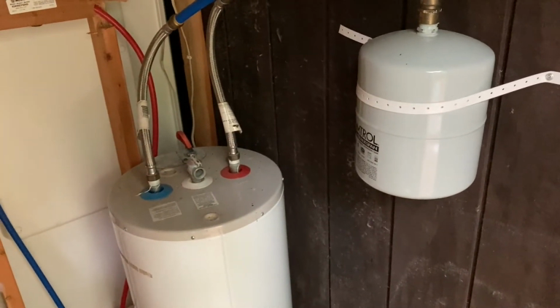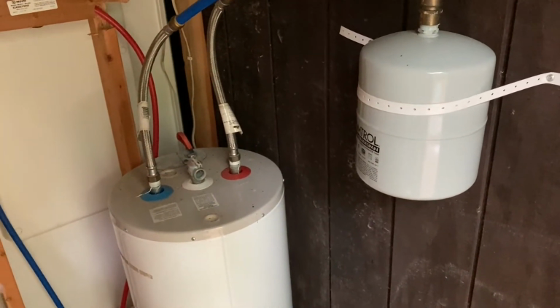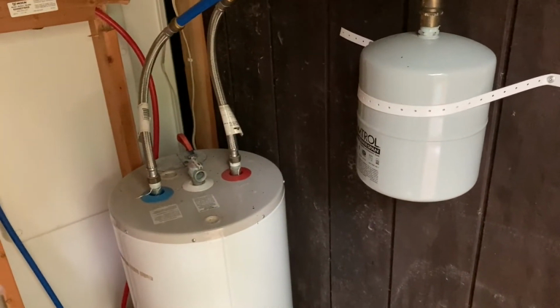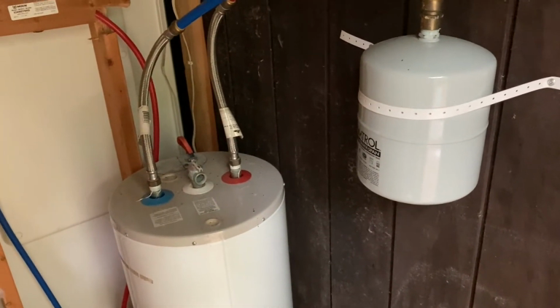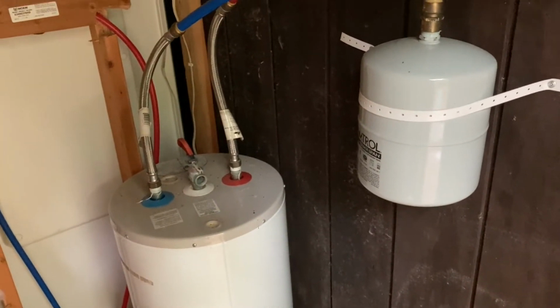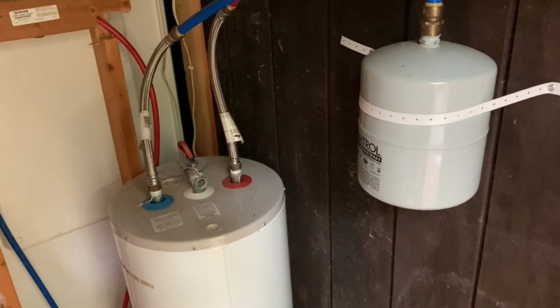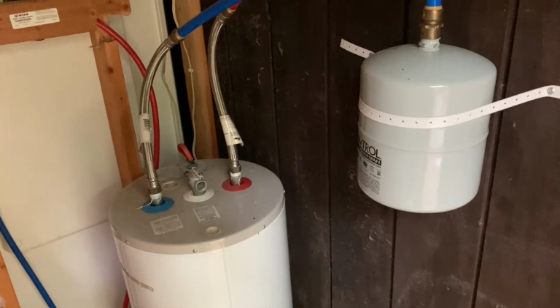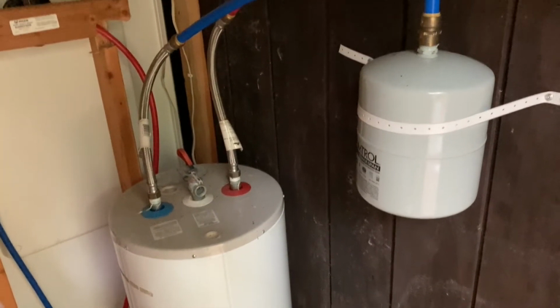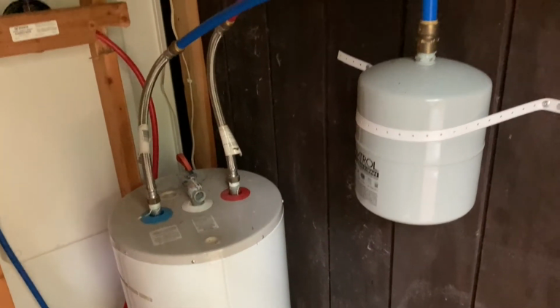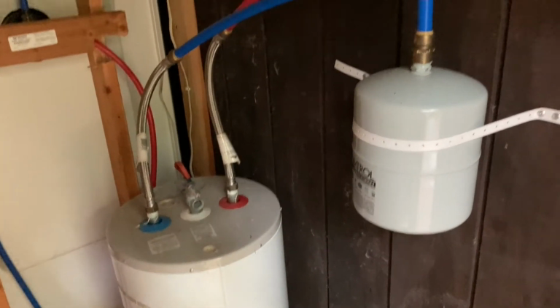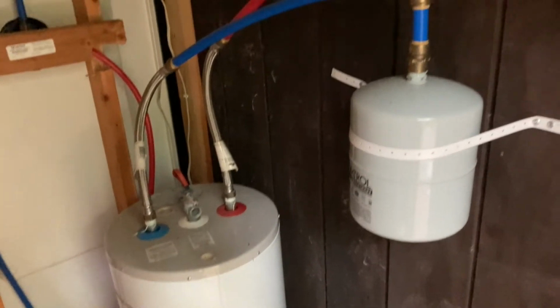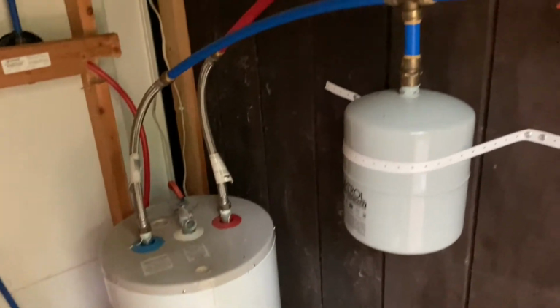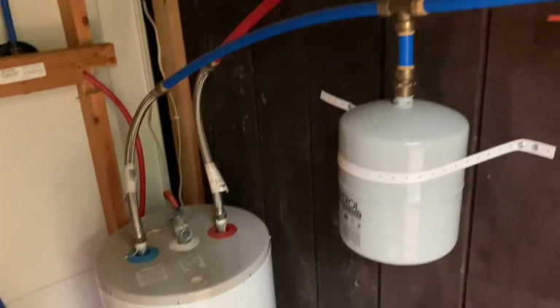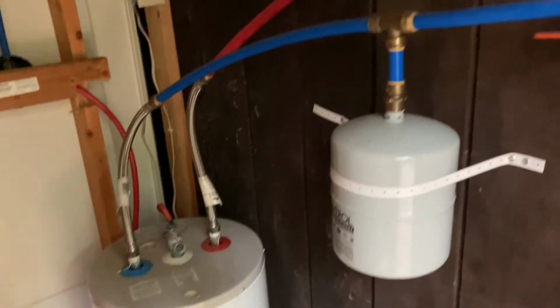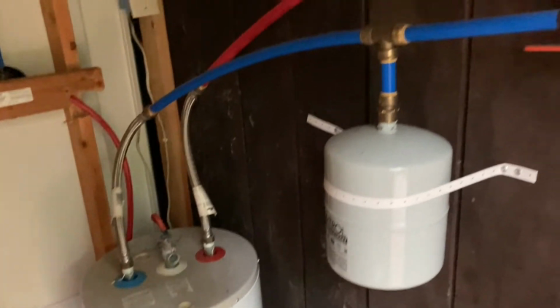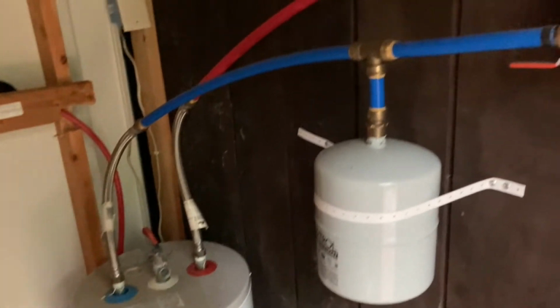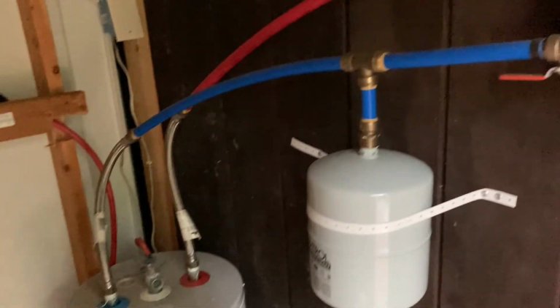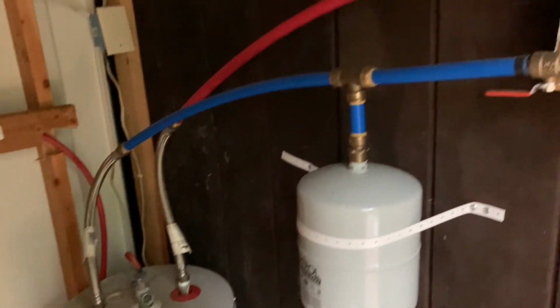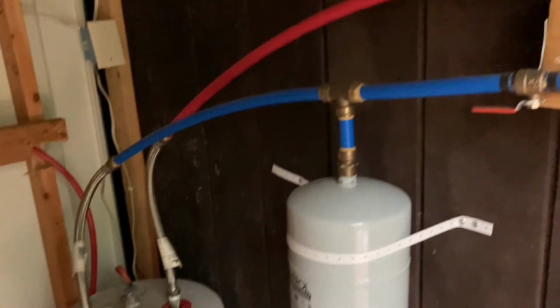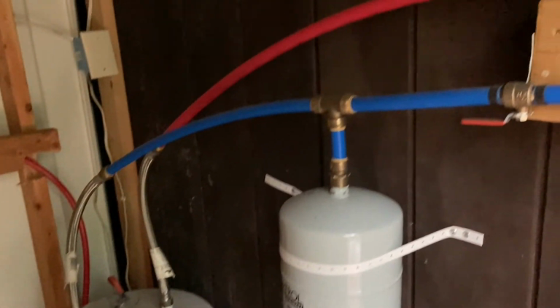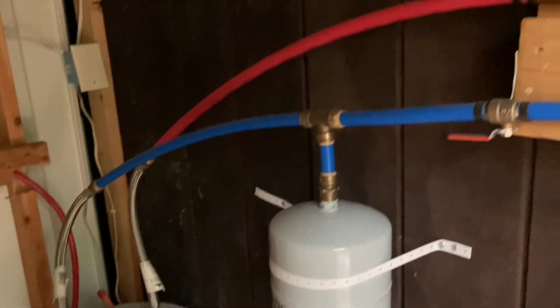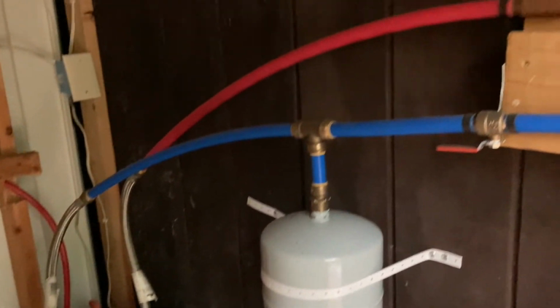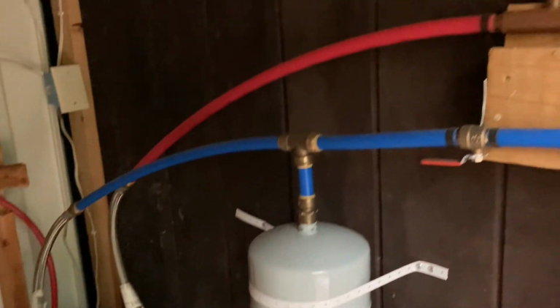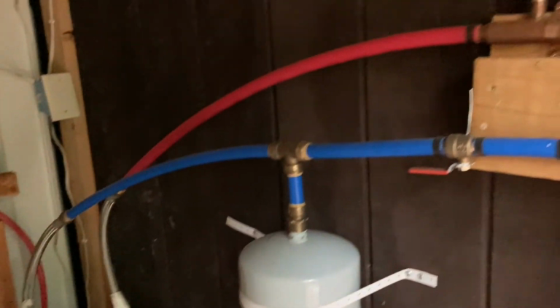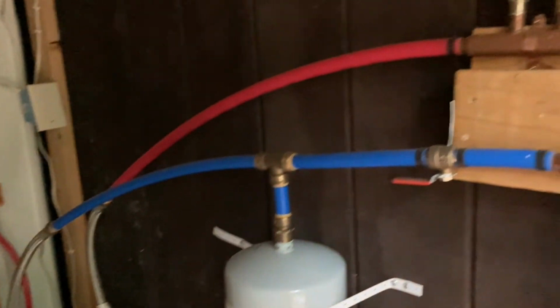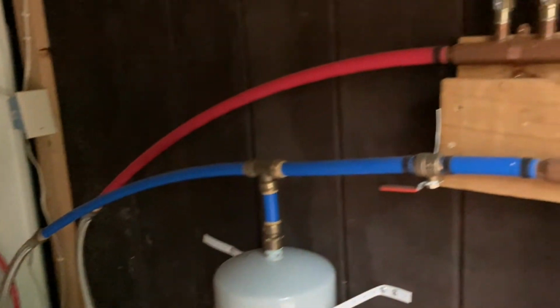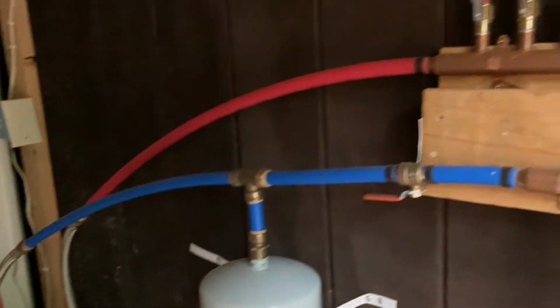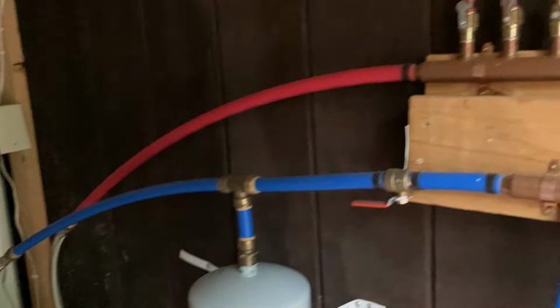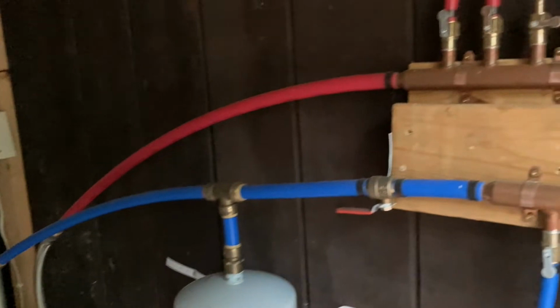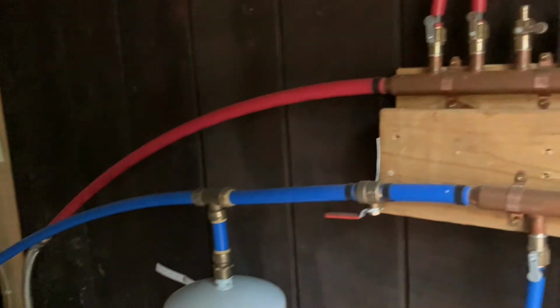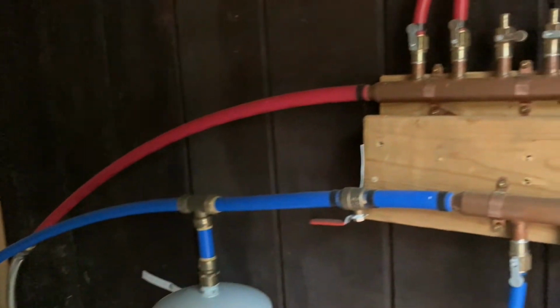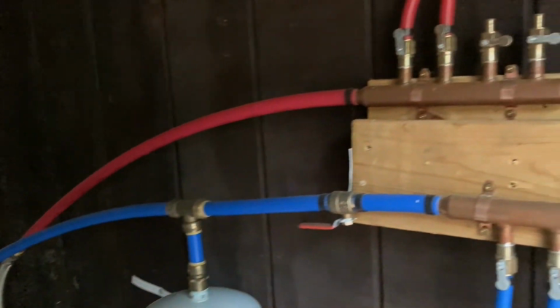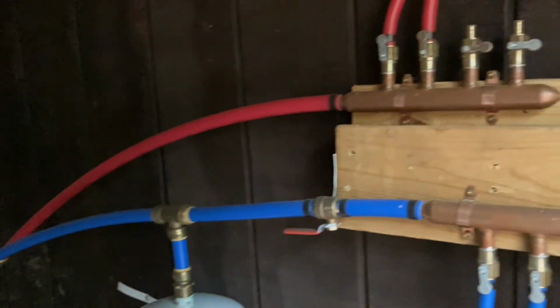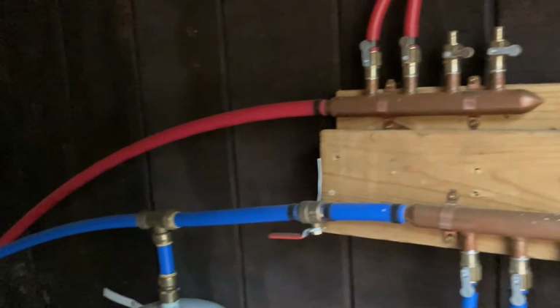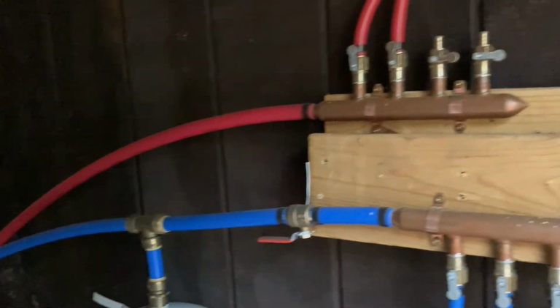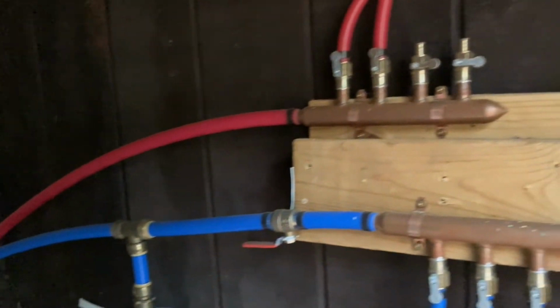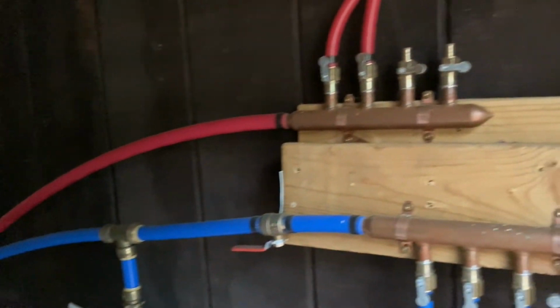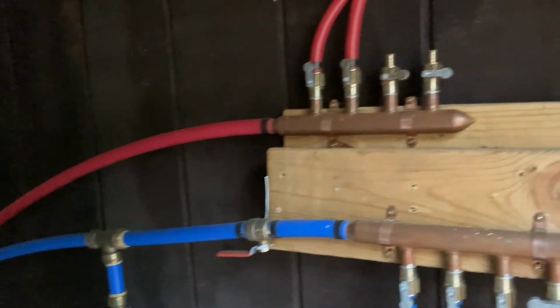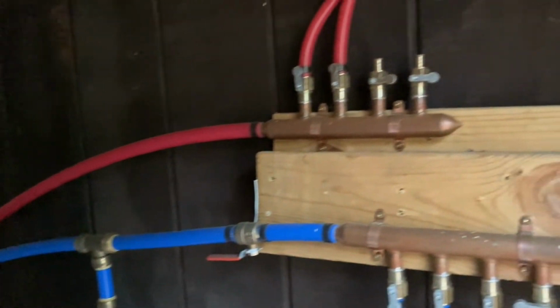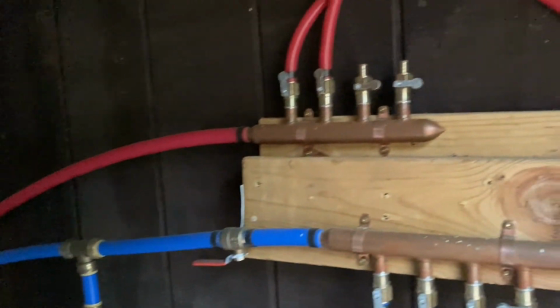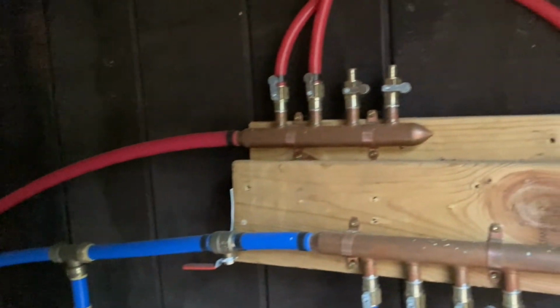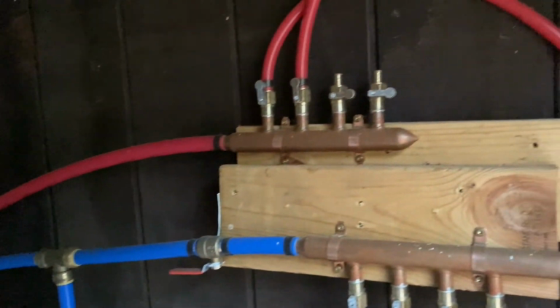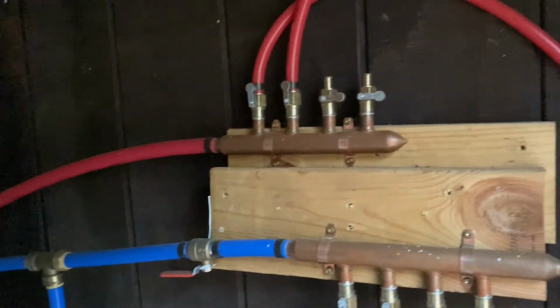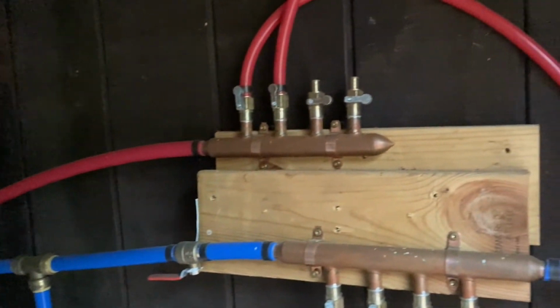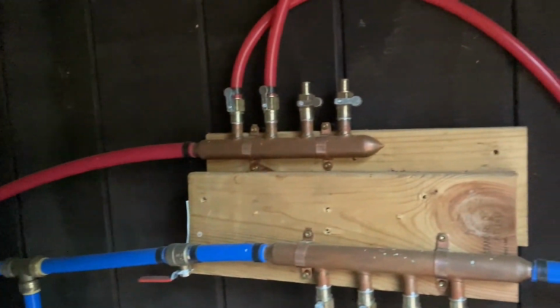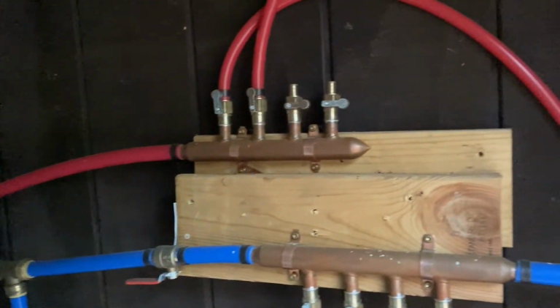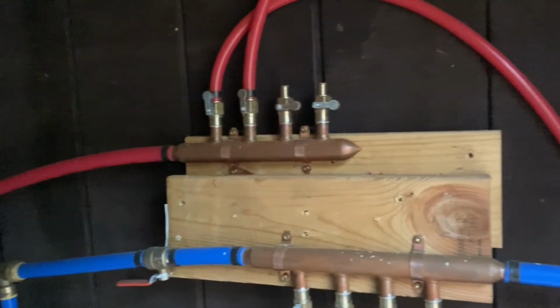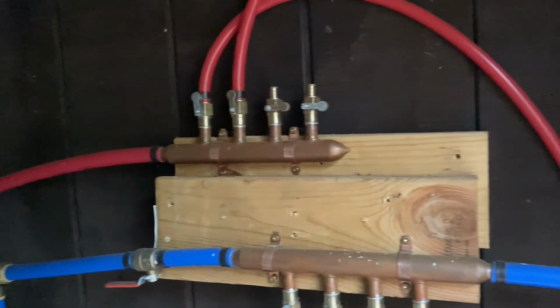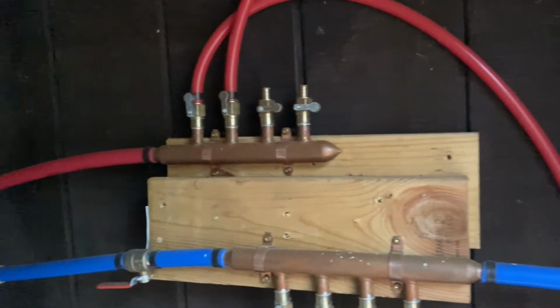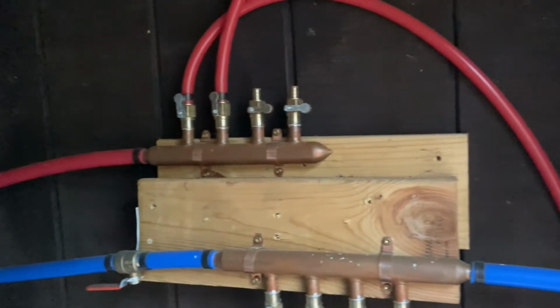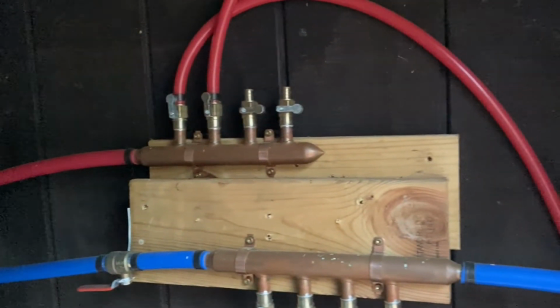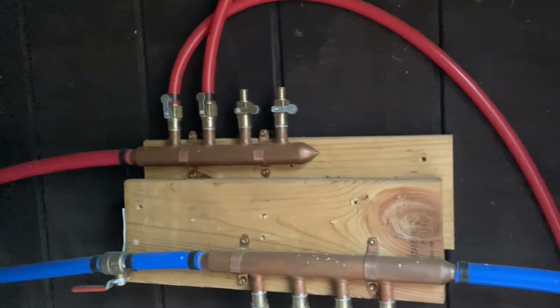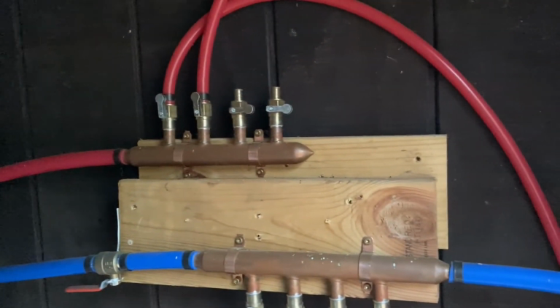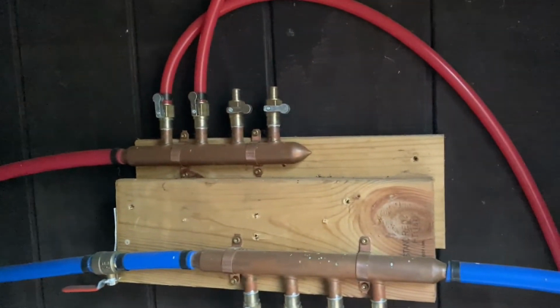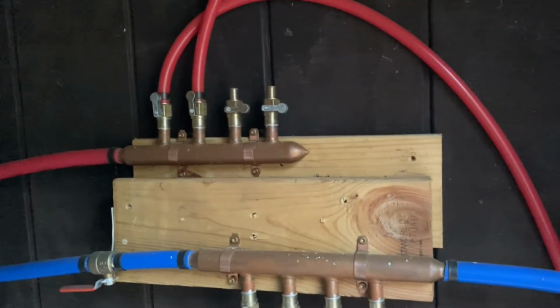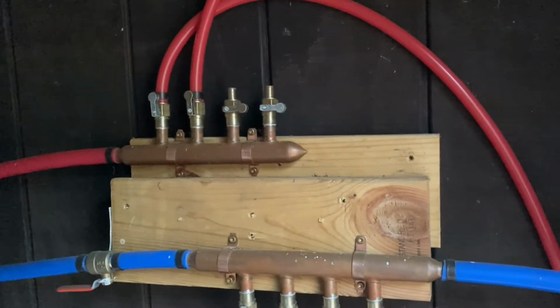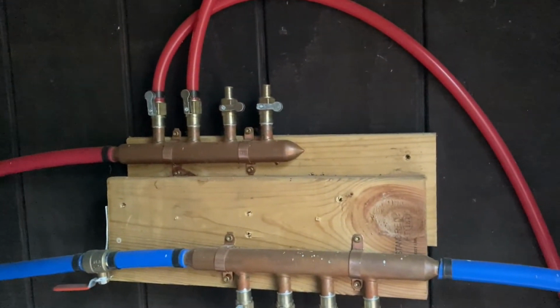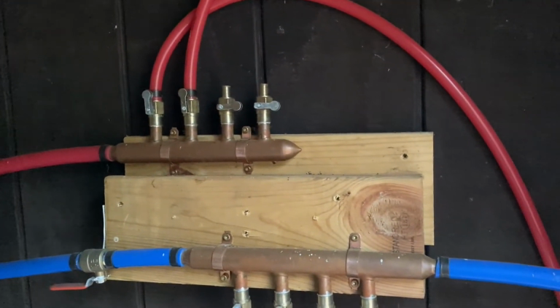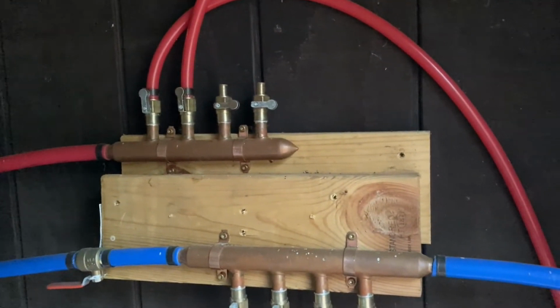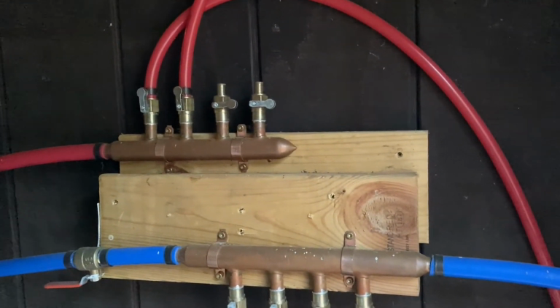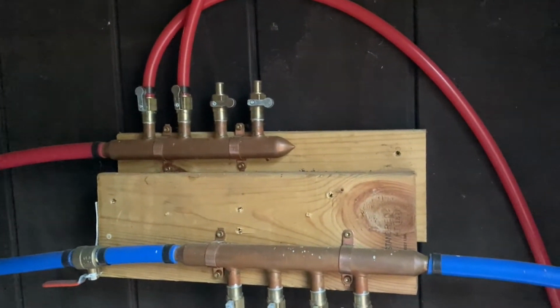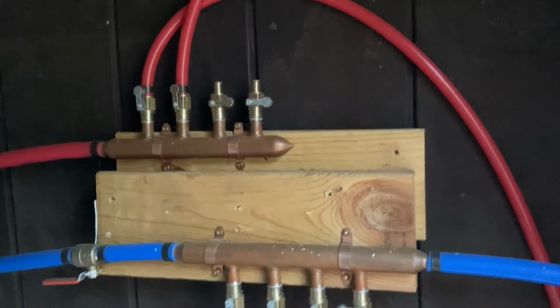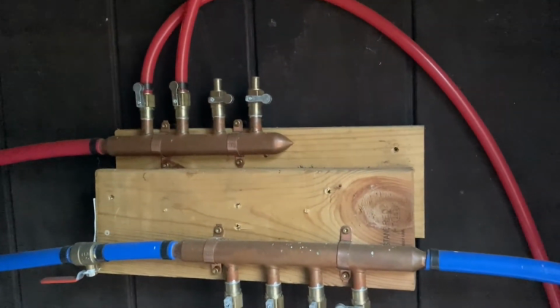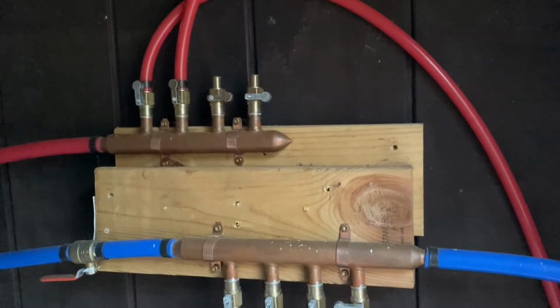Once that water is heated, it then goes into the hot water manifold, and then you have two lines that are distributing hot water throughout camp.